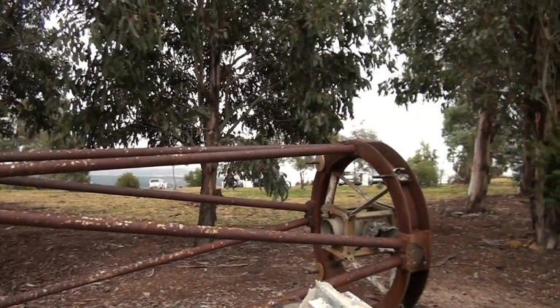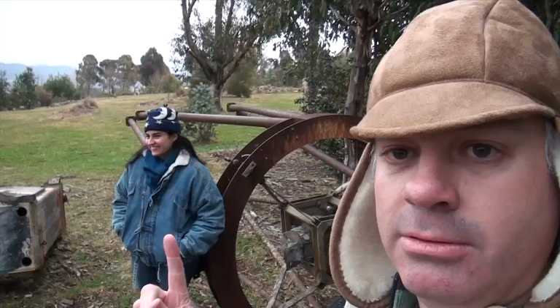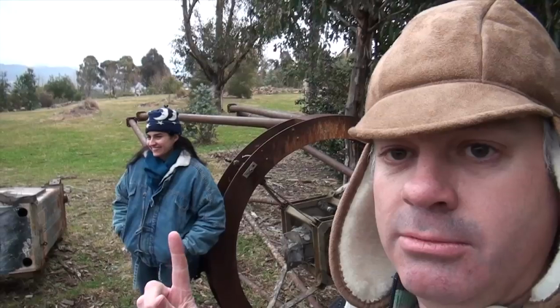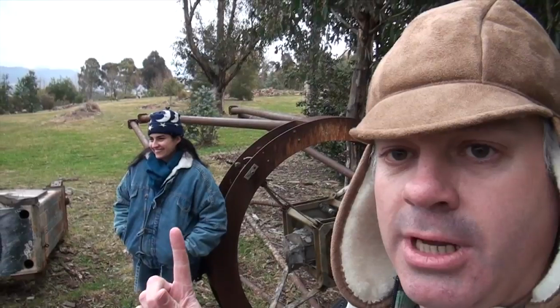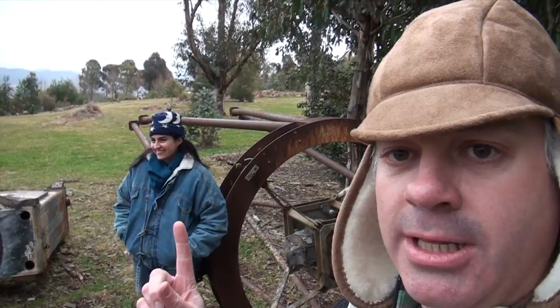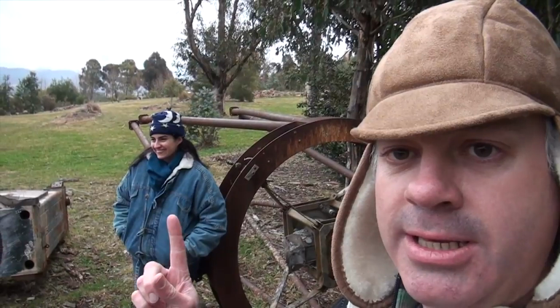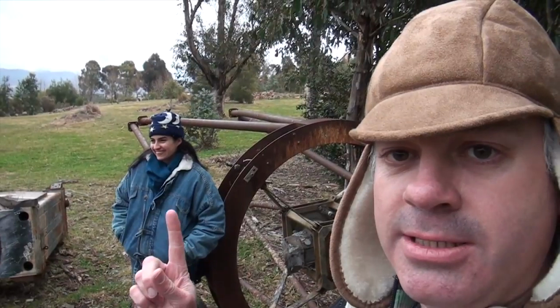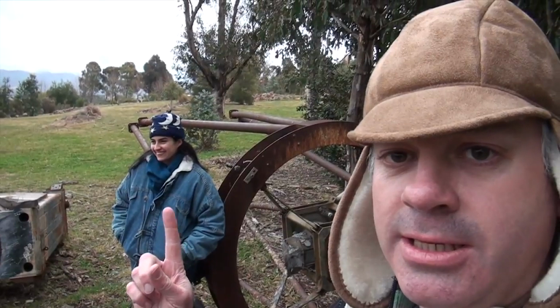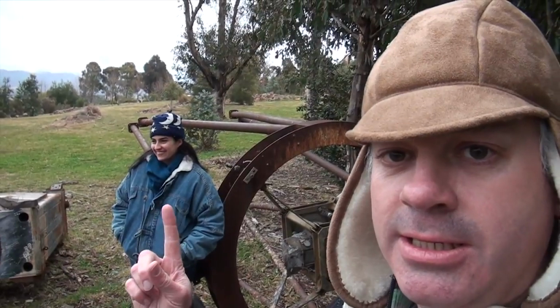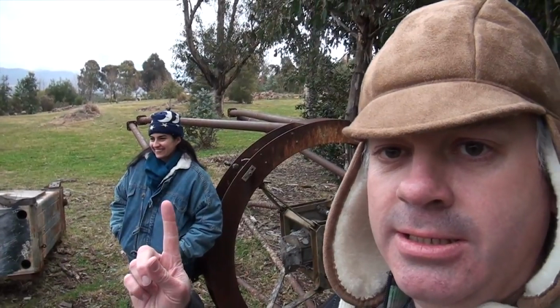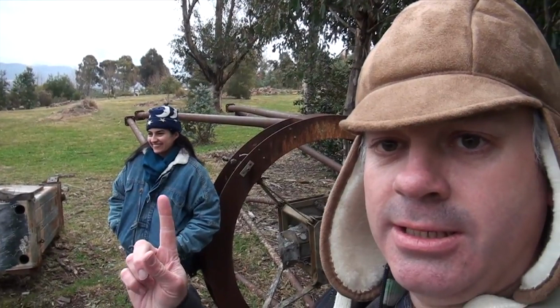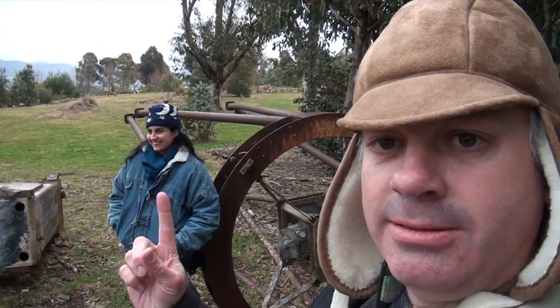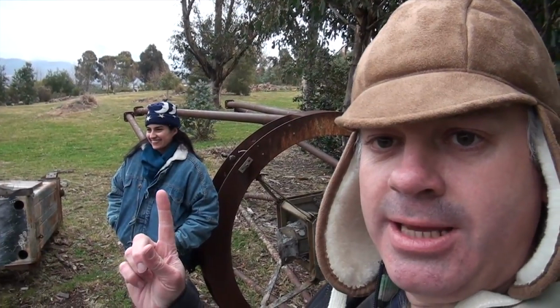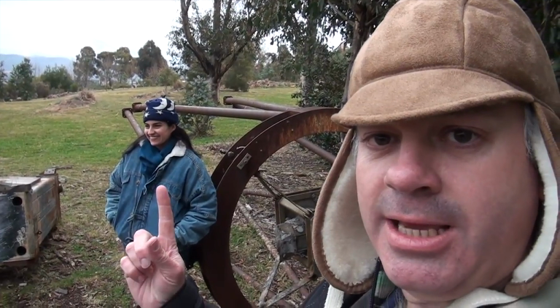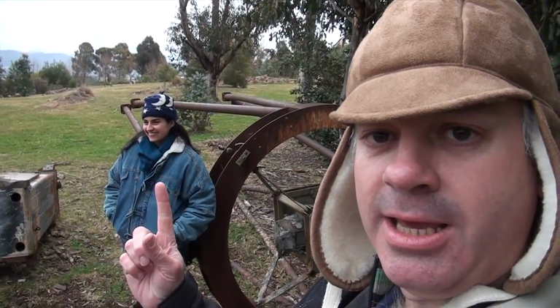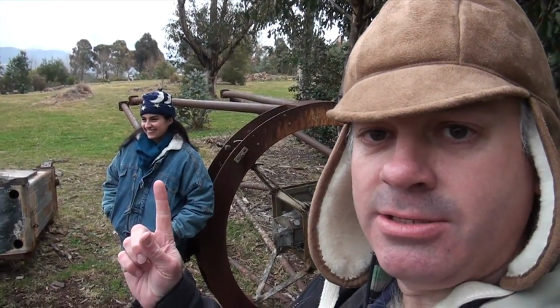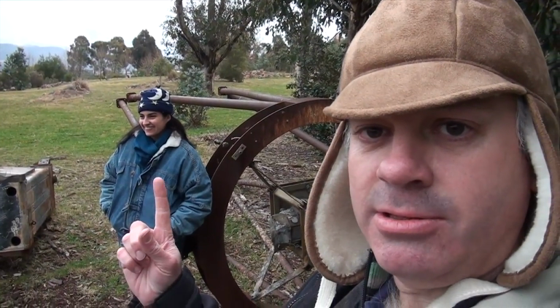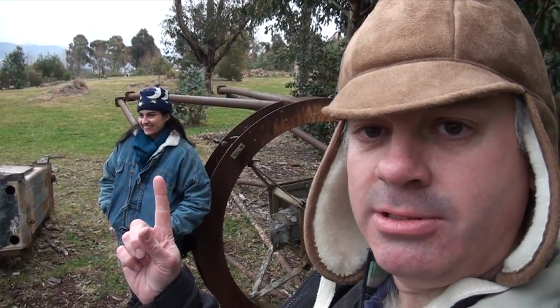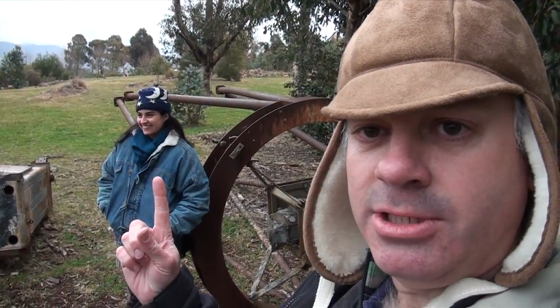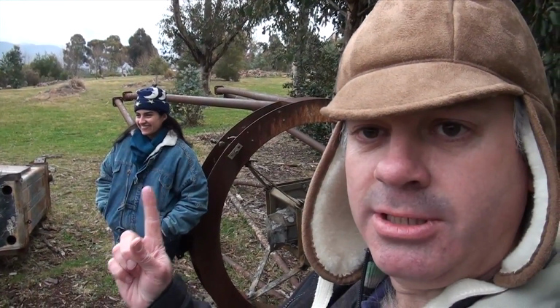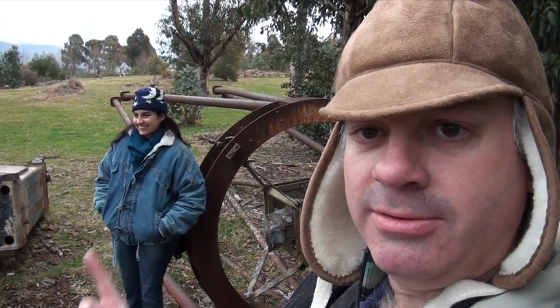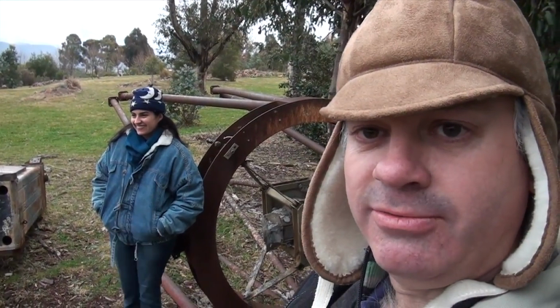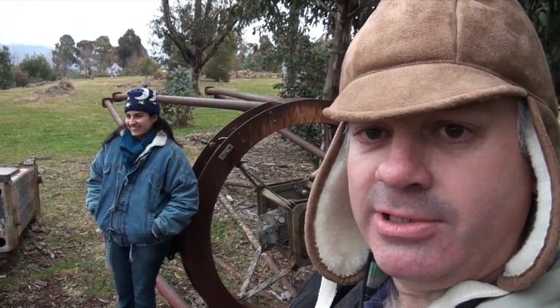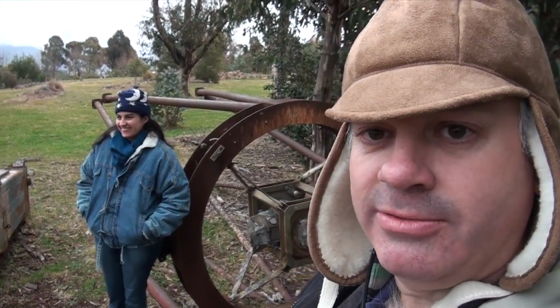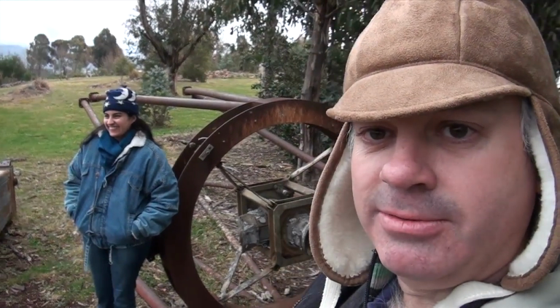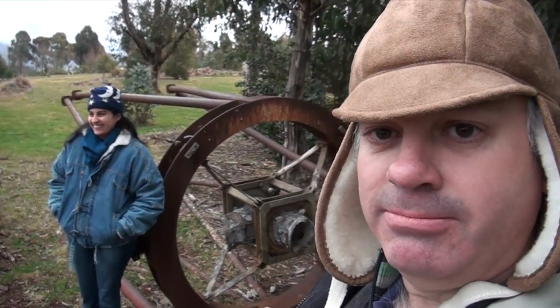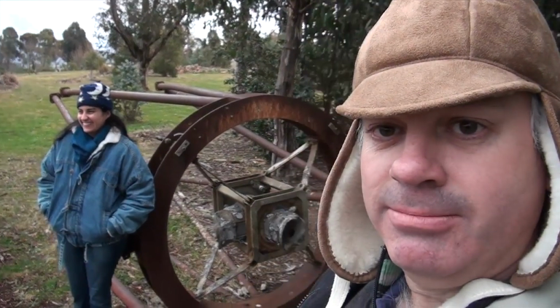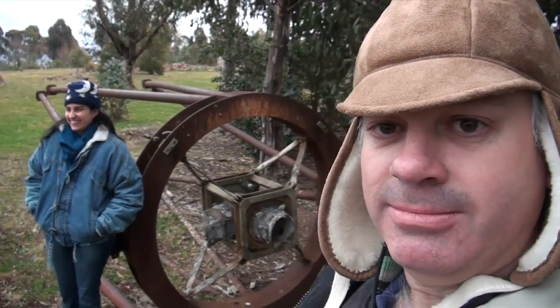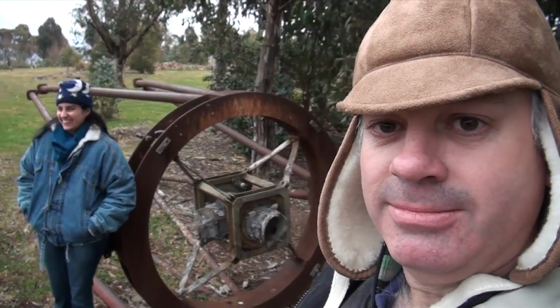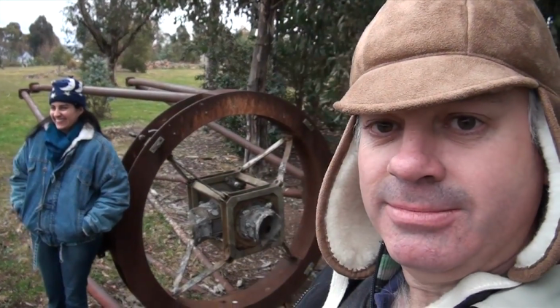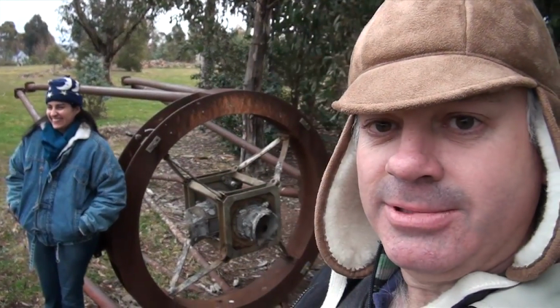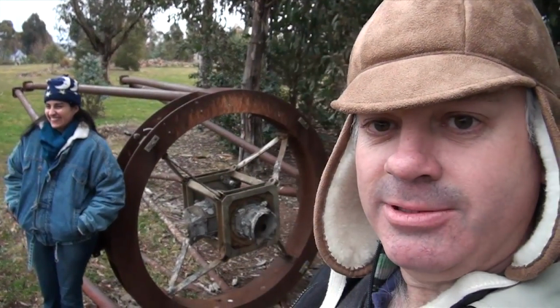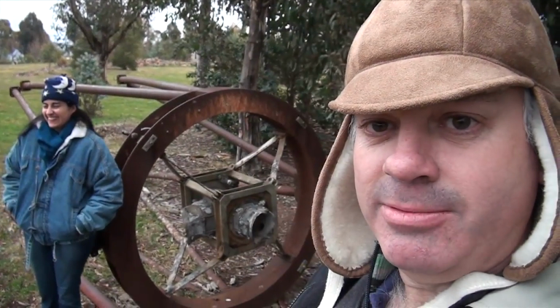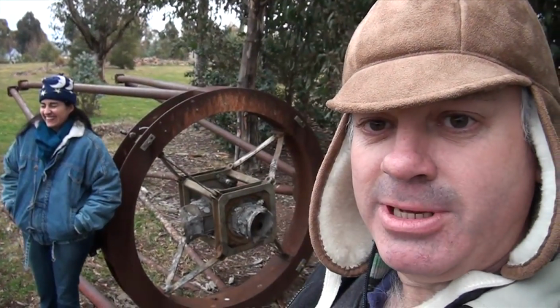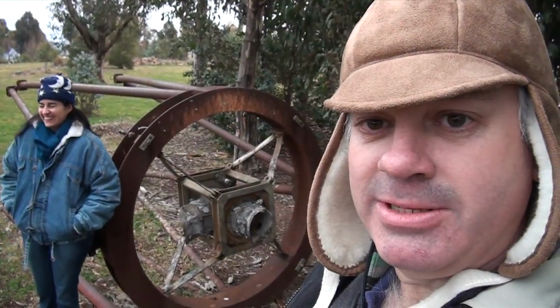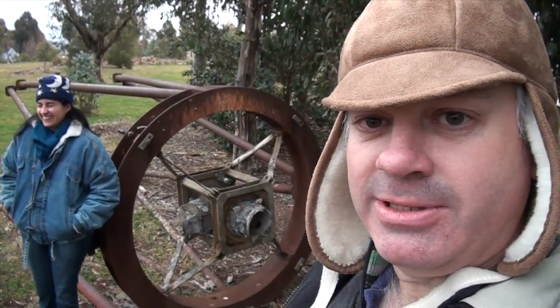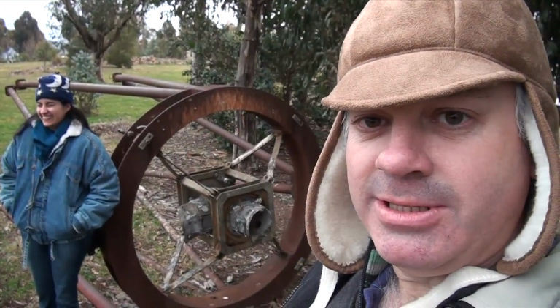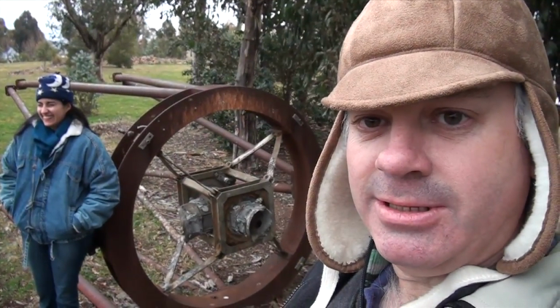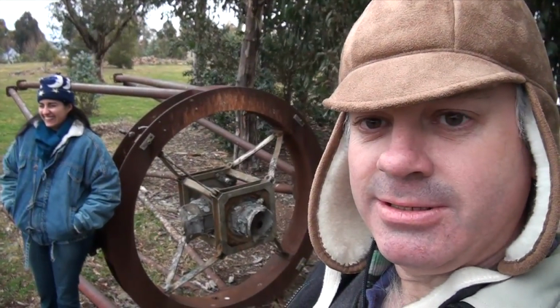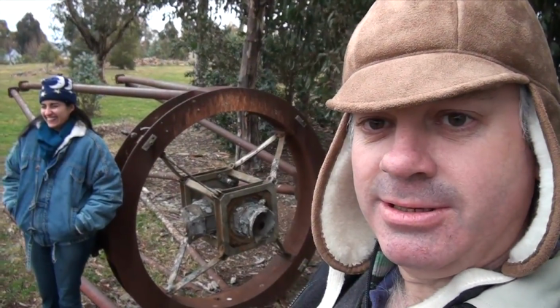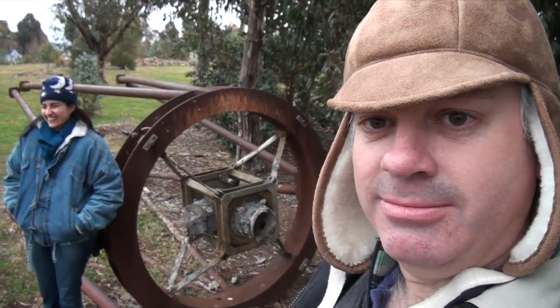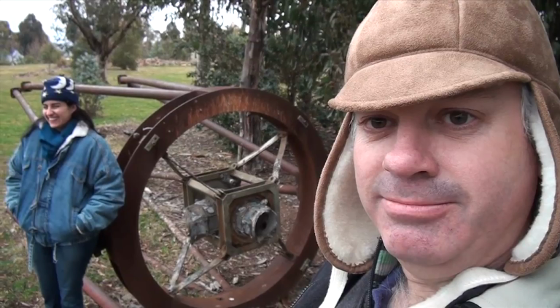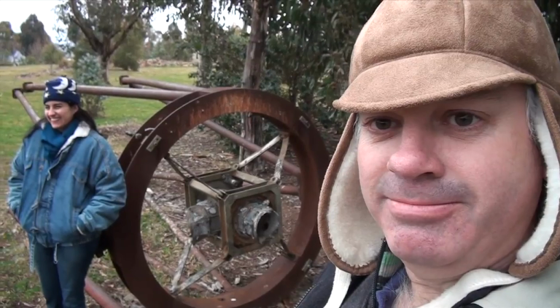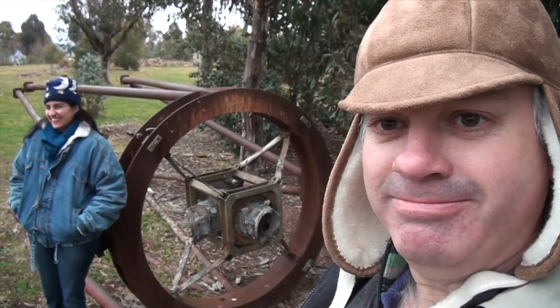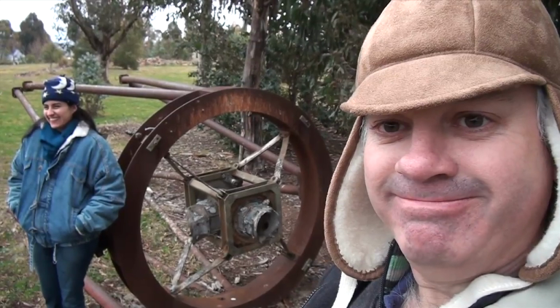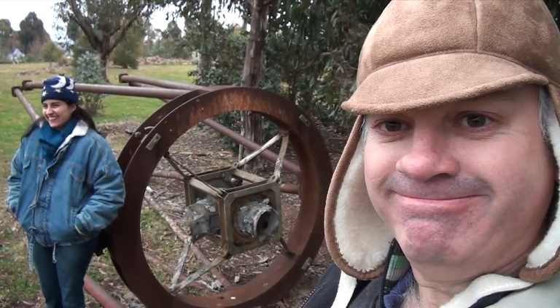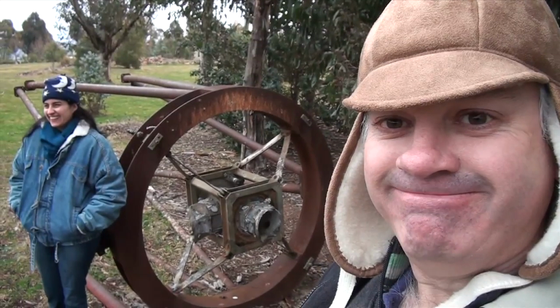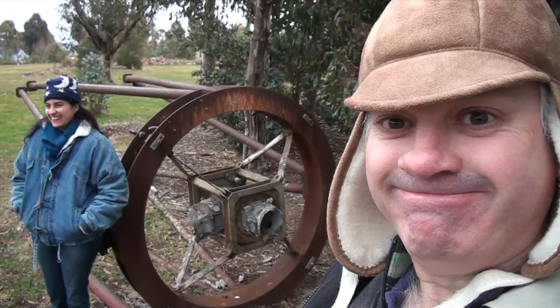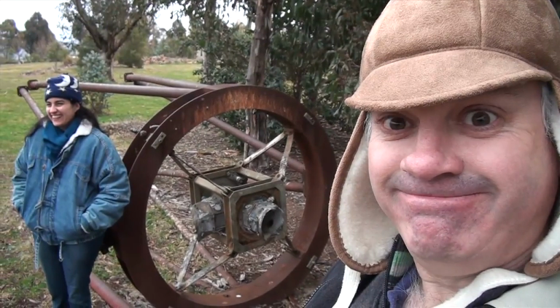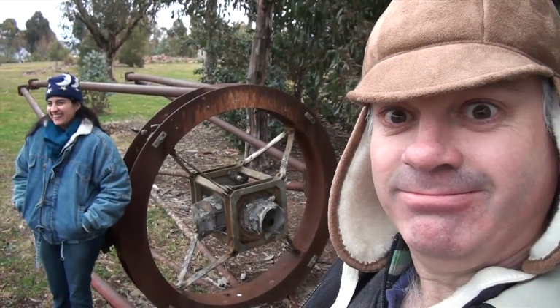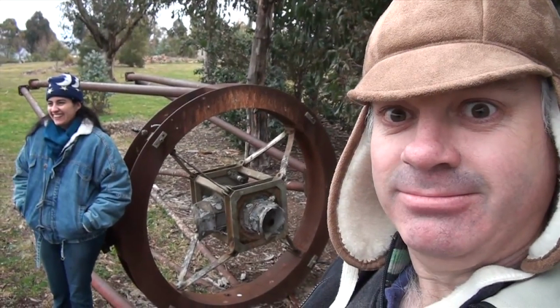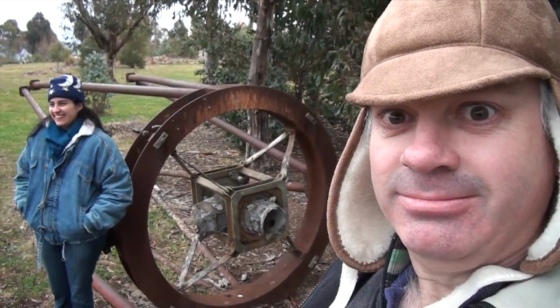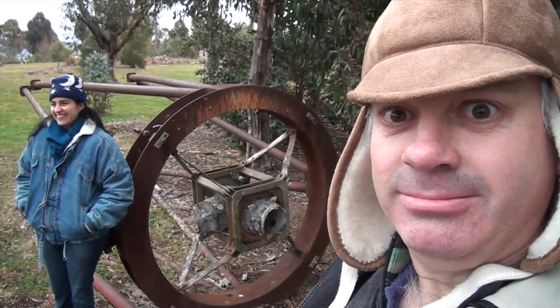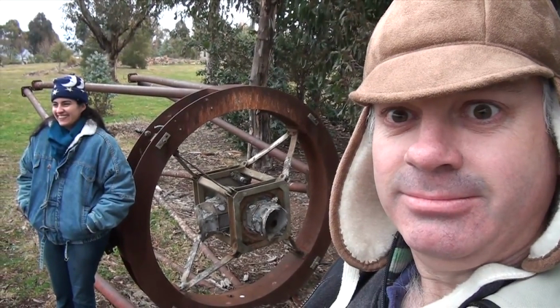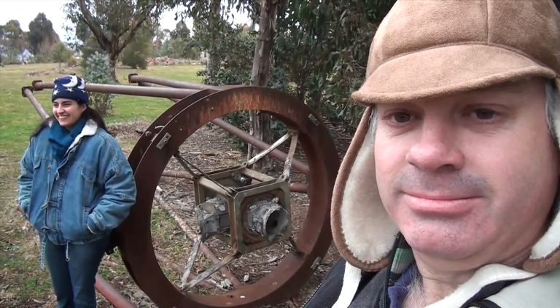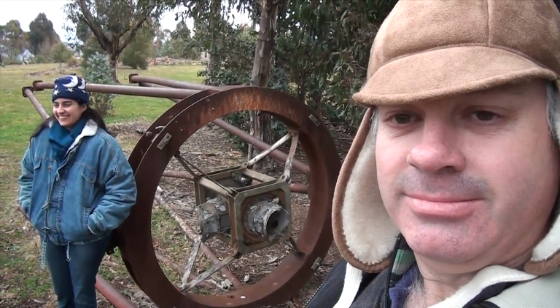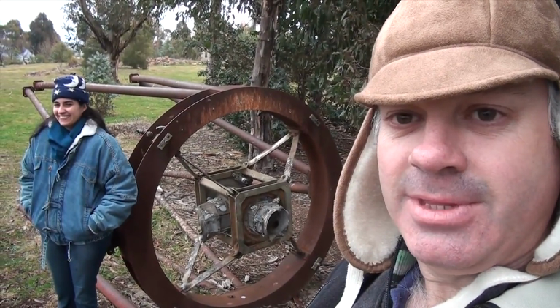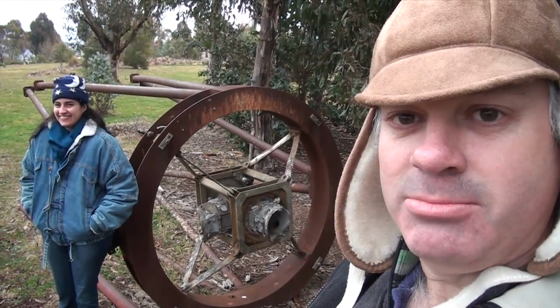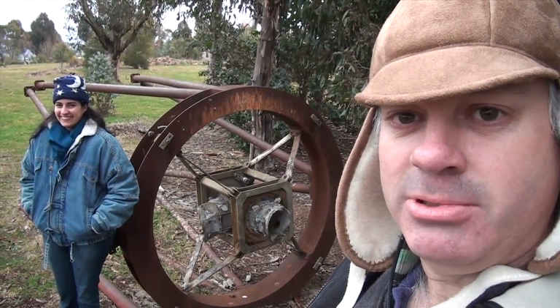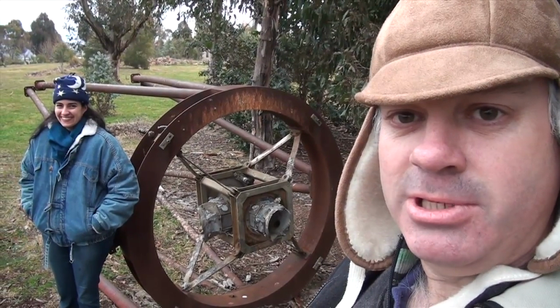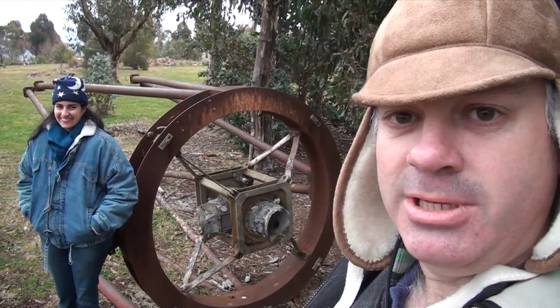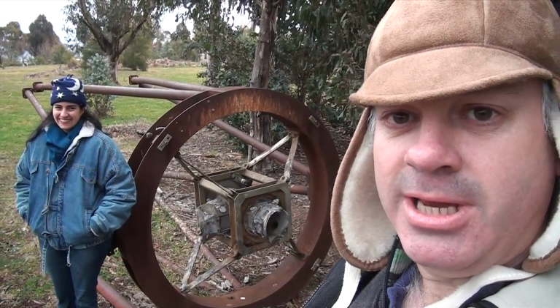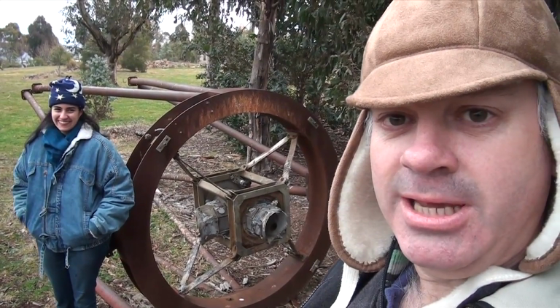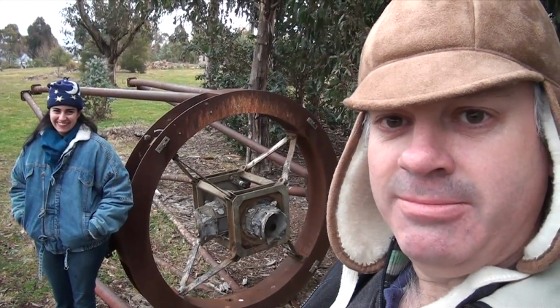Well, here's a daggy astro chick in front of the remains of a telescope. It's pretty daggy.